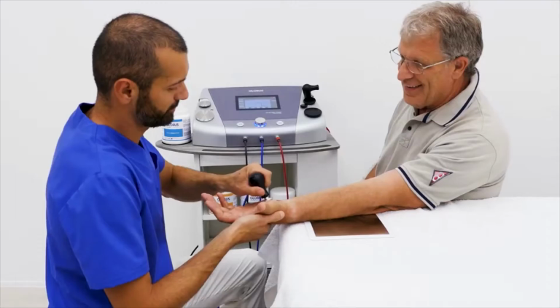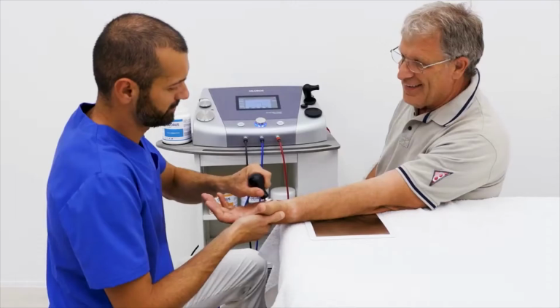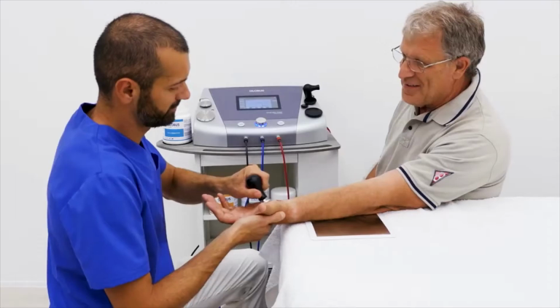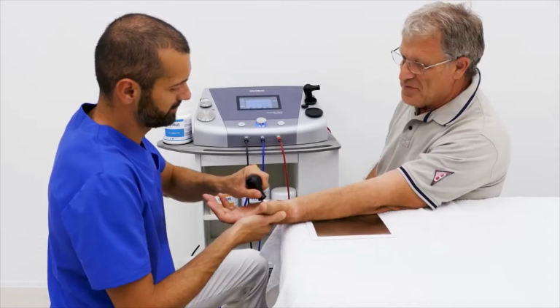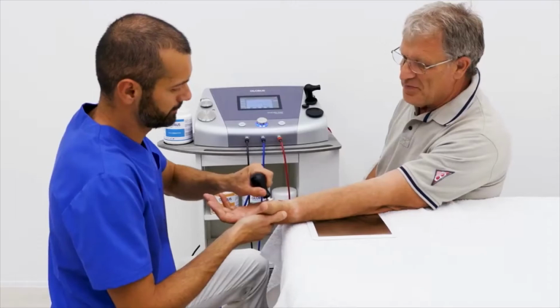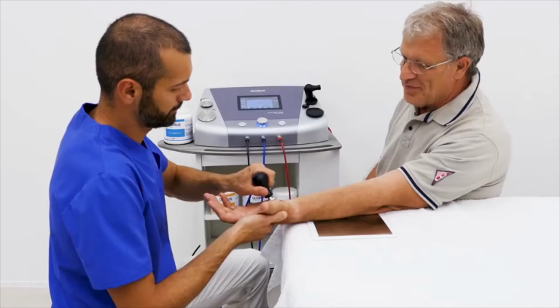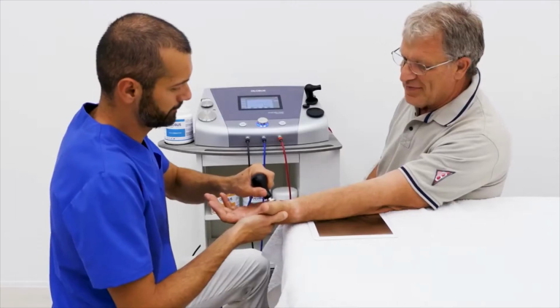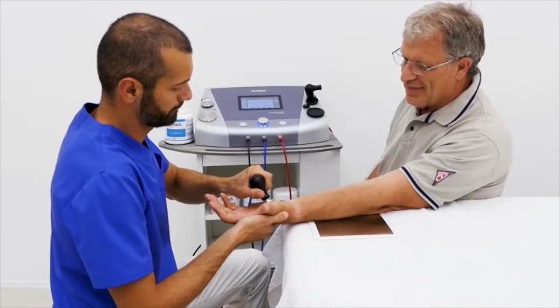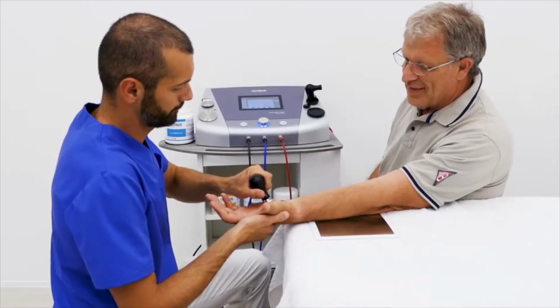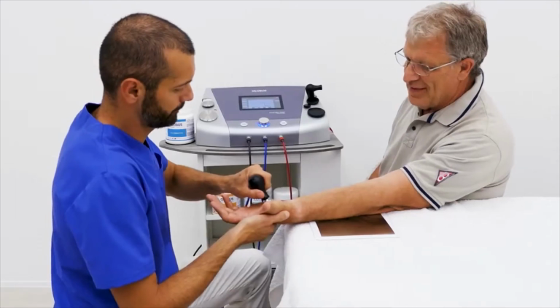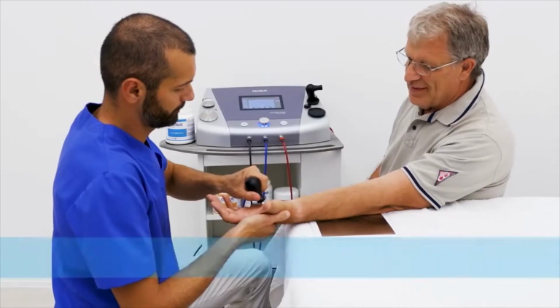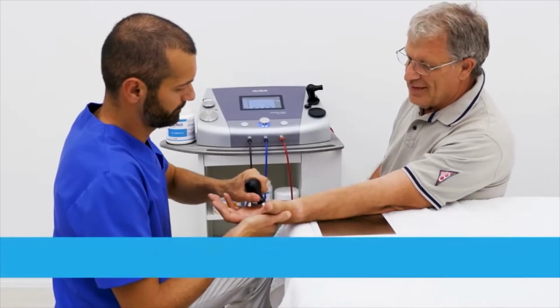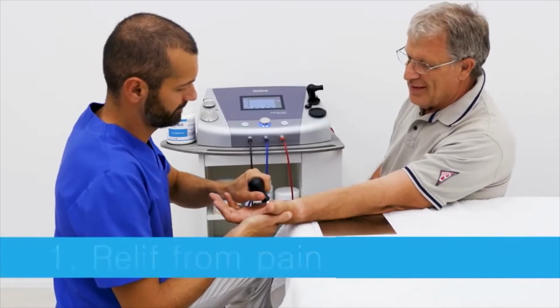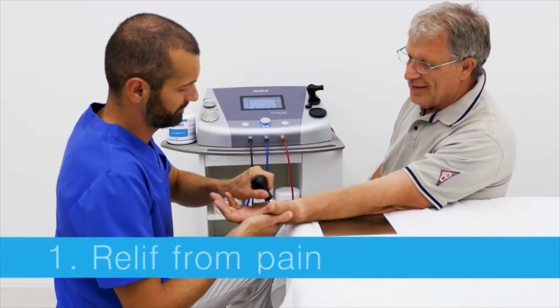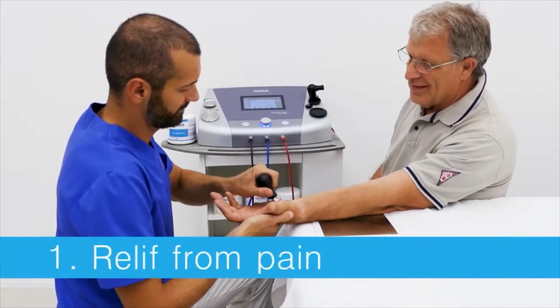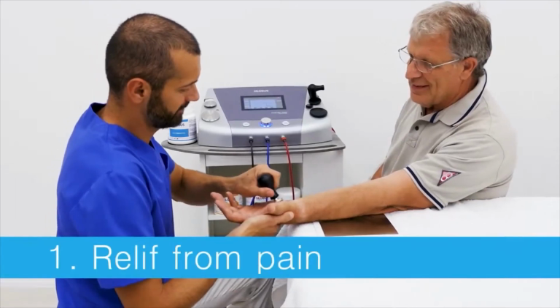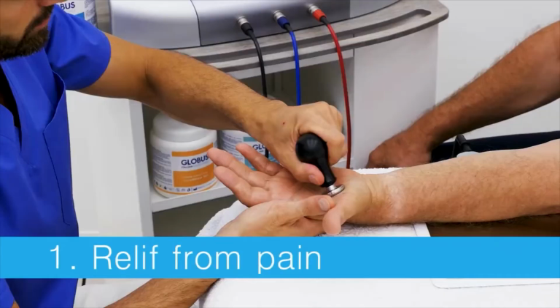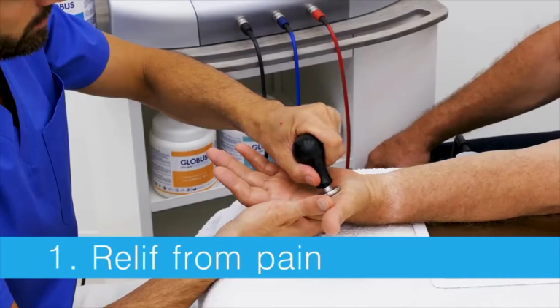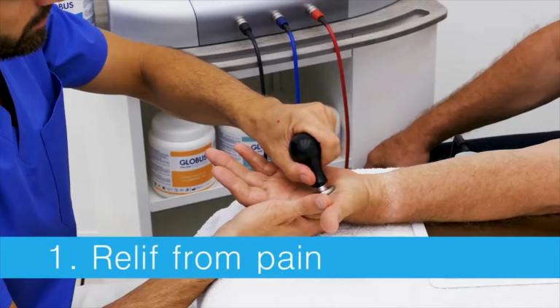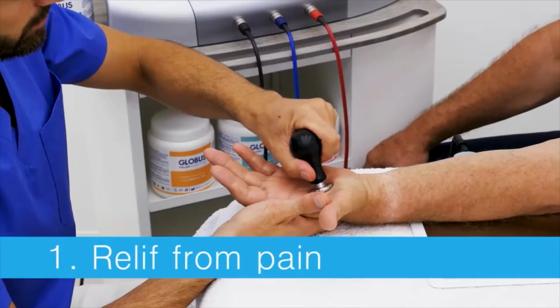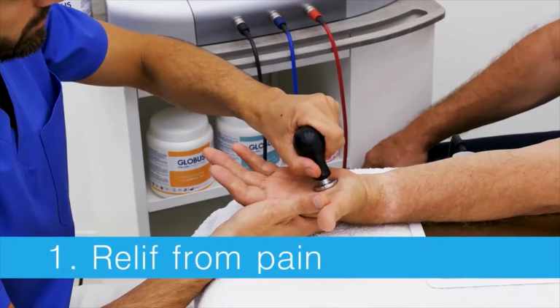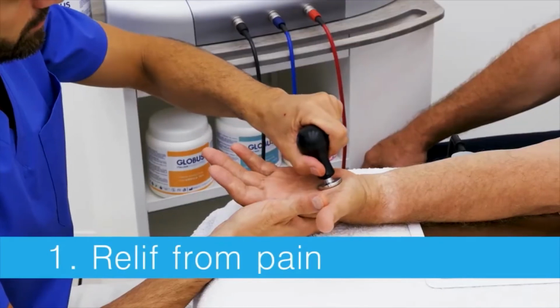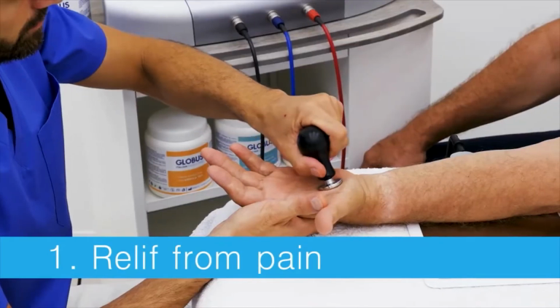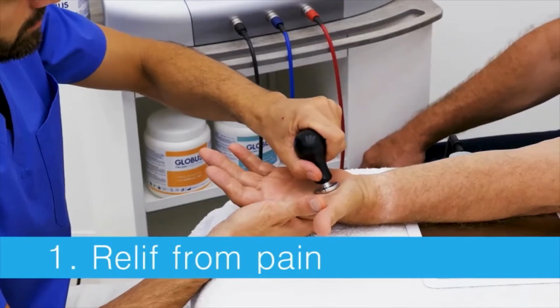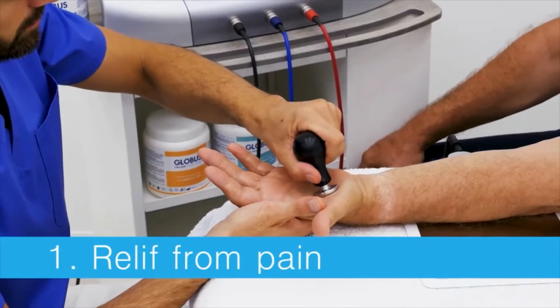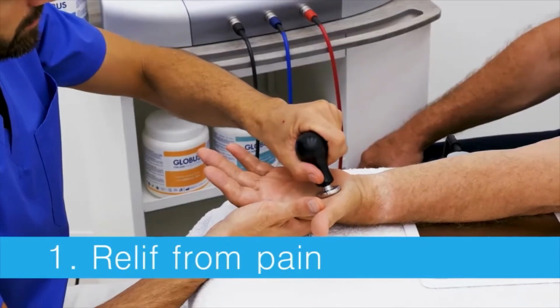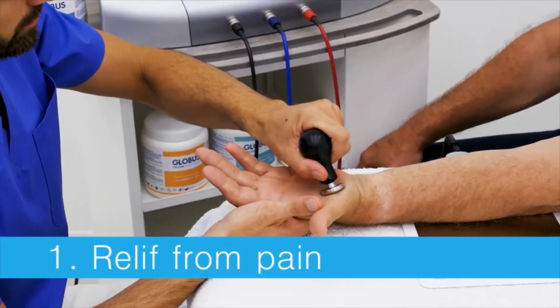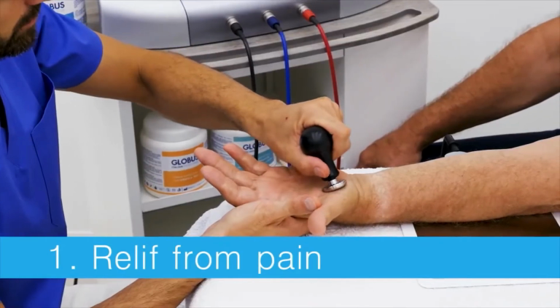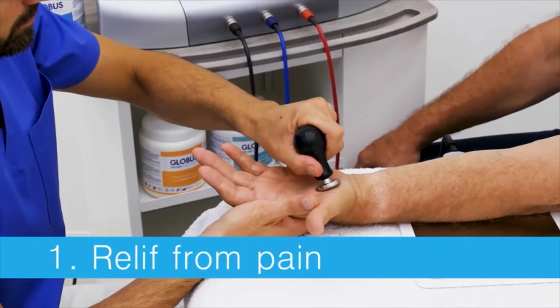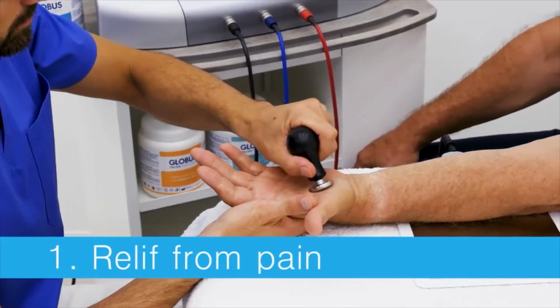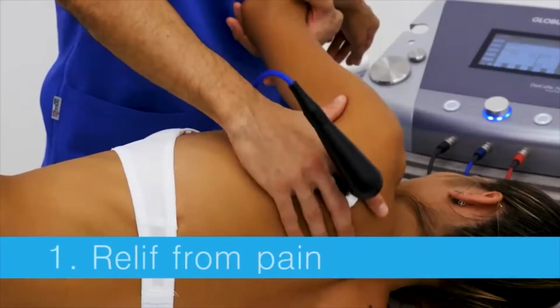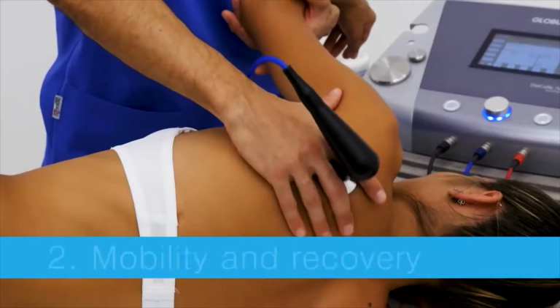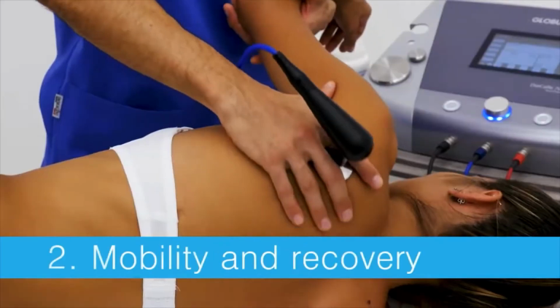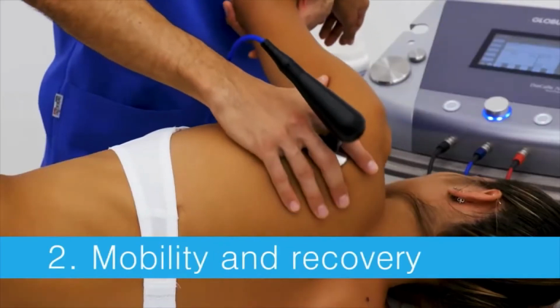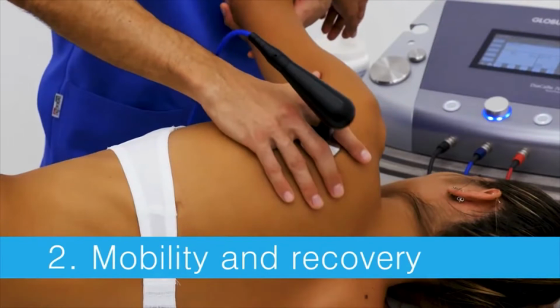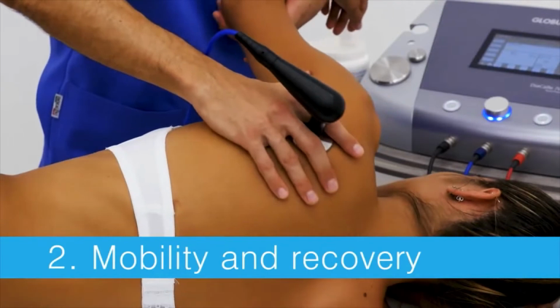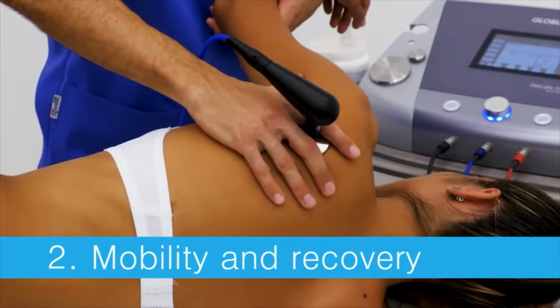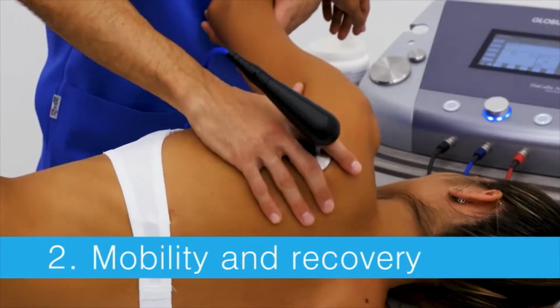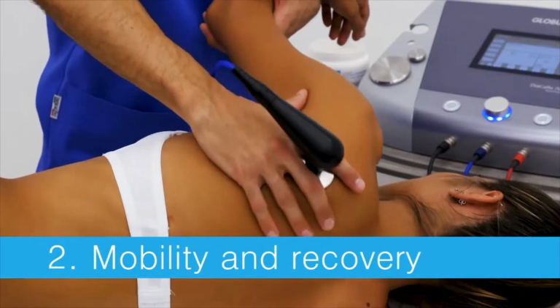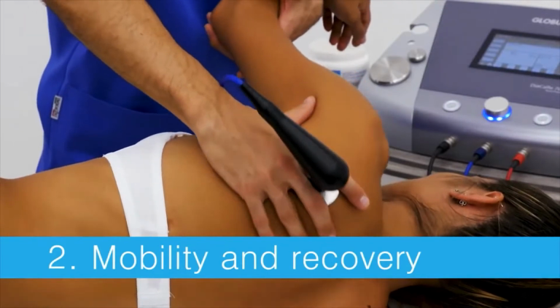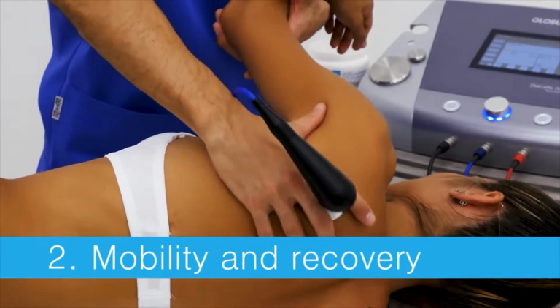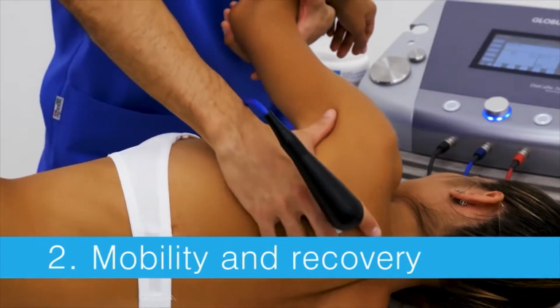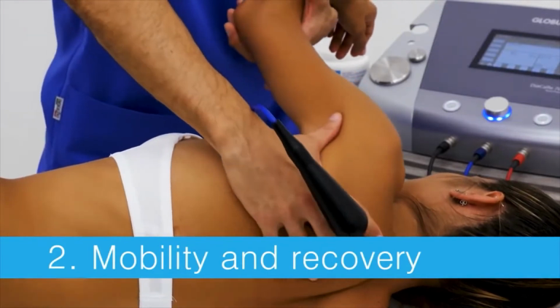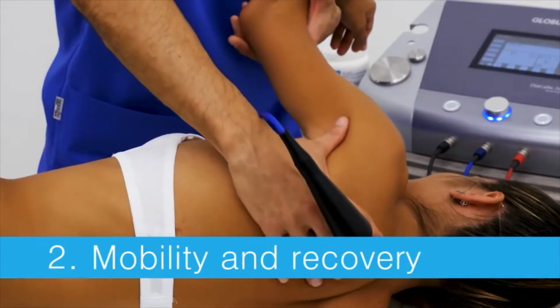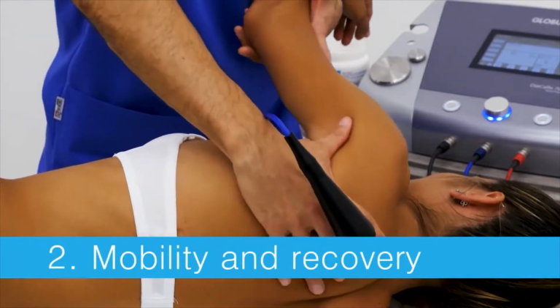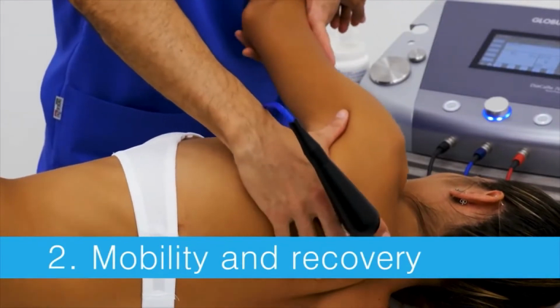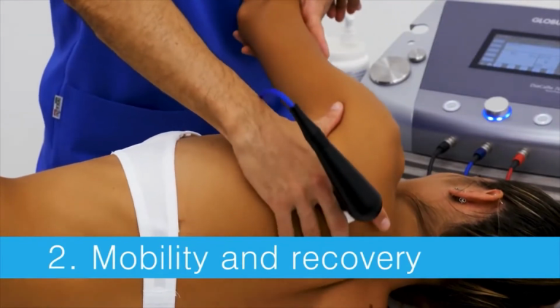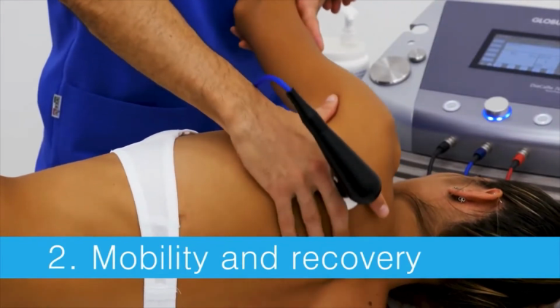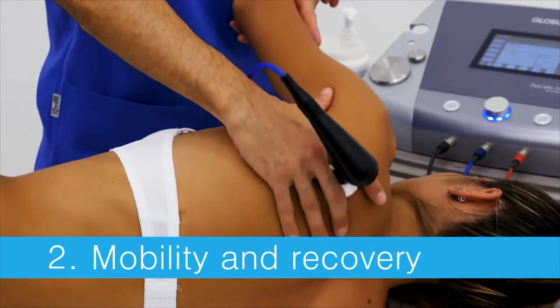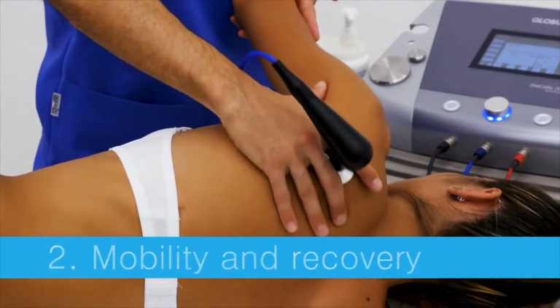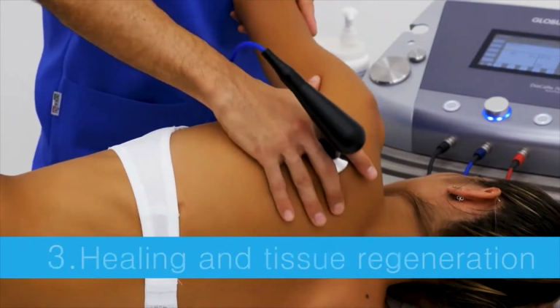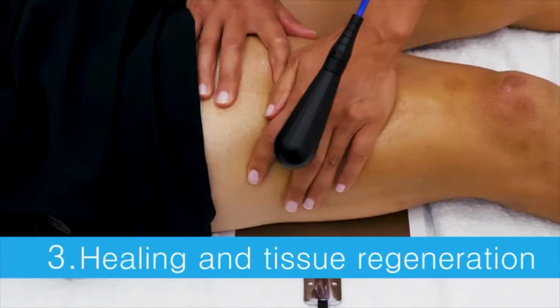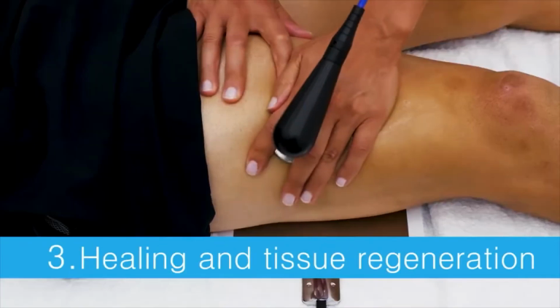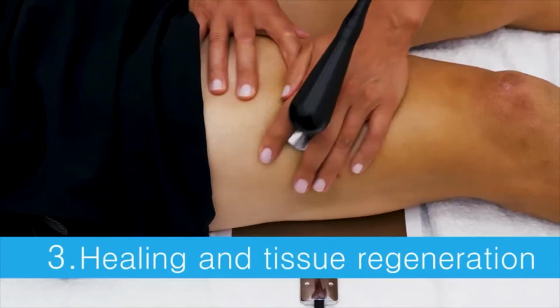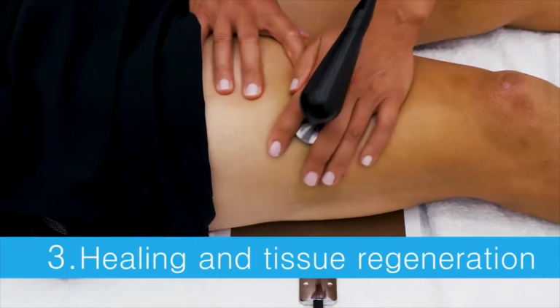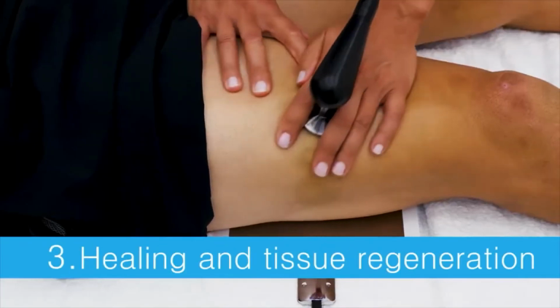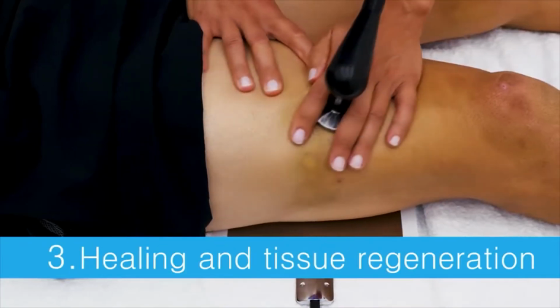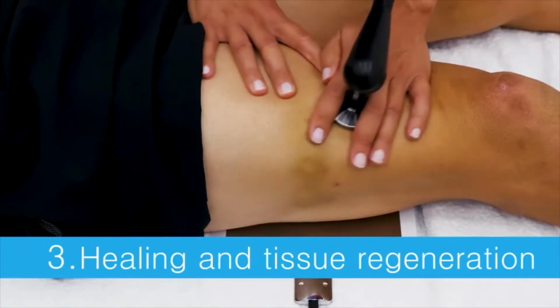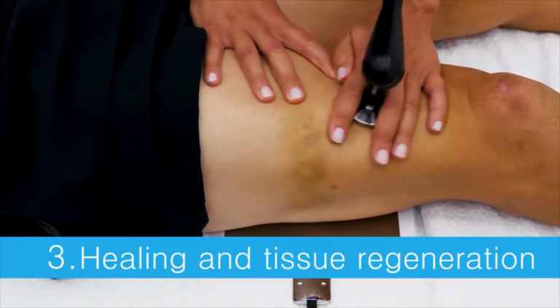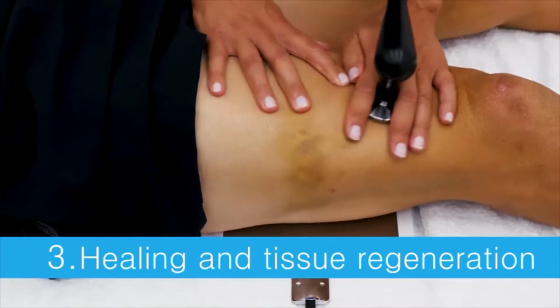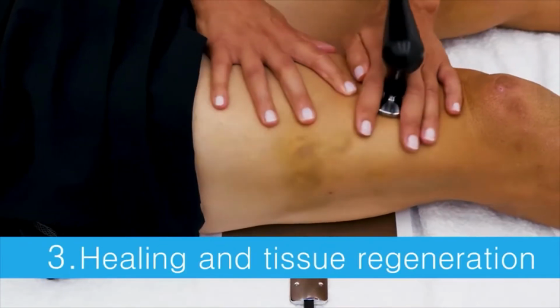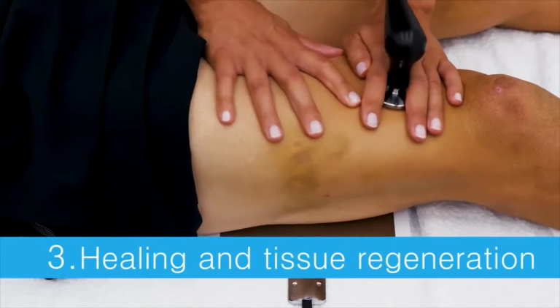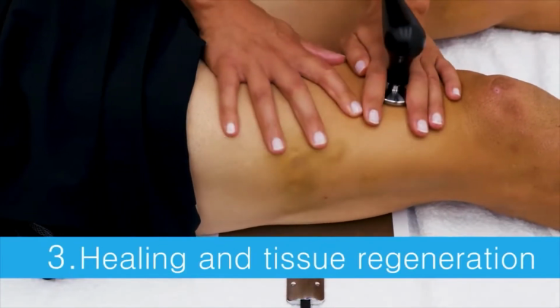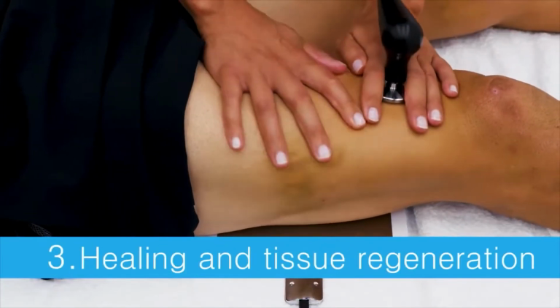The advantages are relief from pain, mobility recovery, and healing and tissue regeneration.